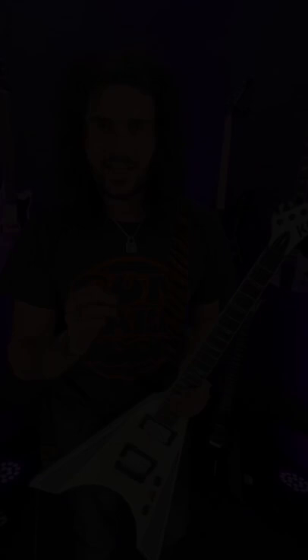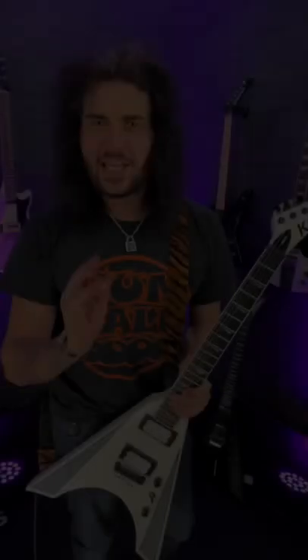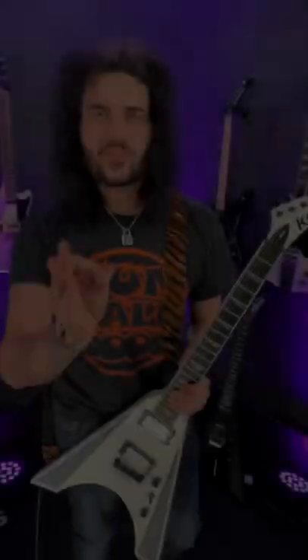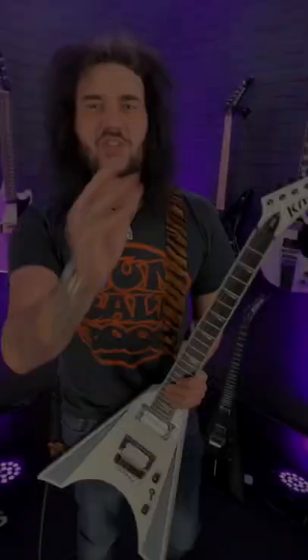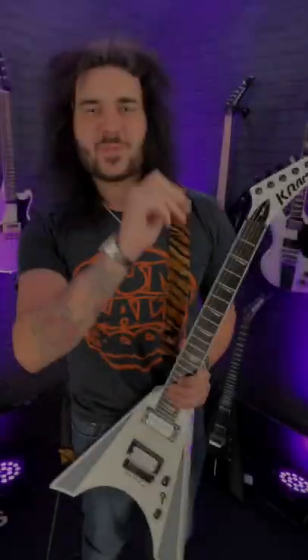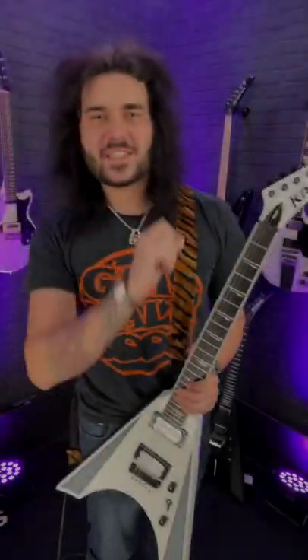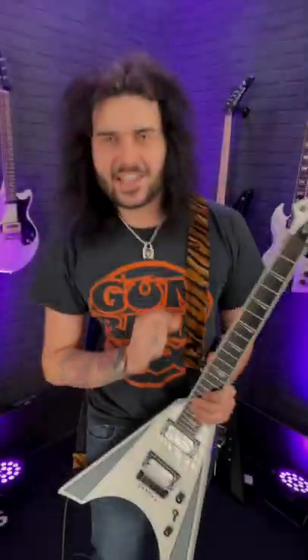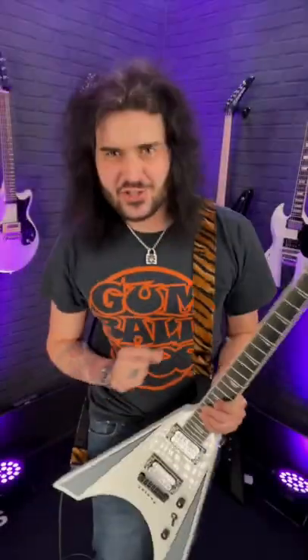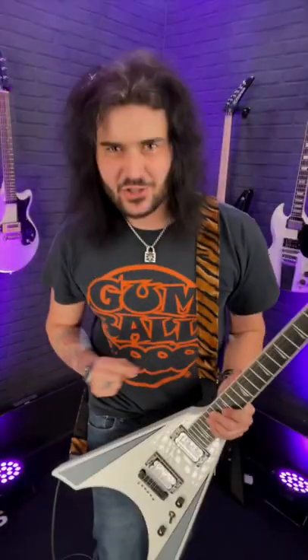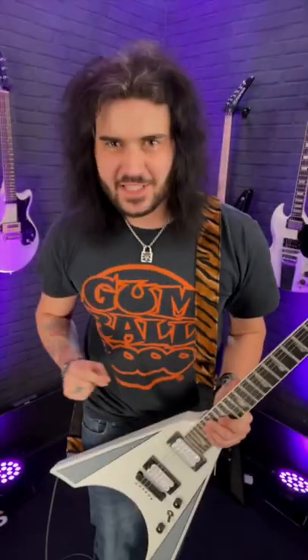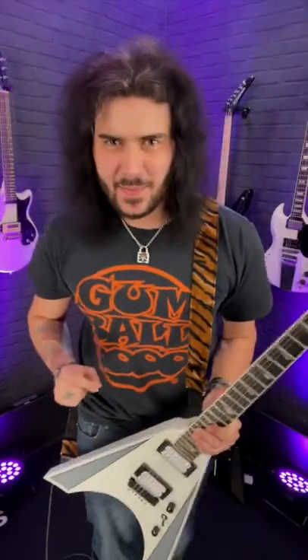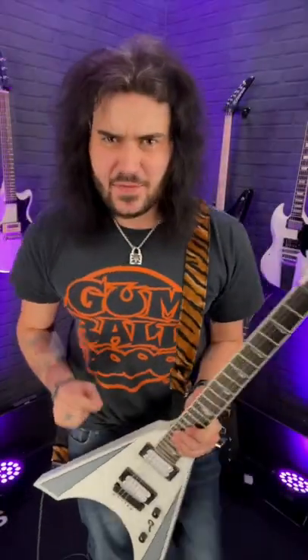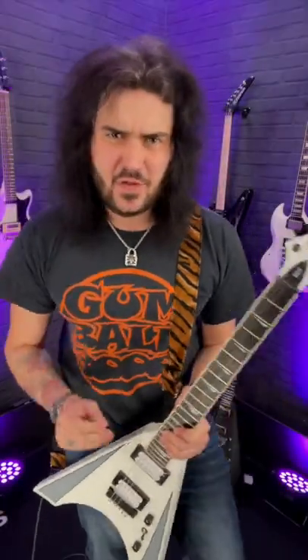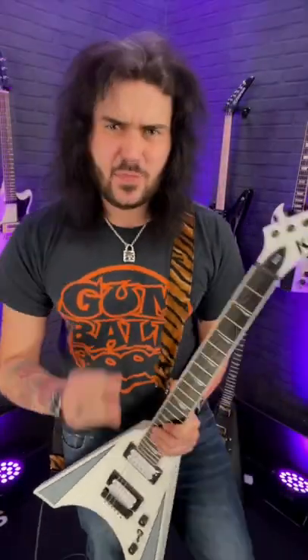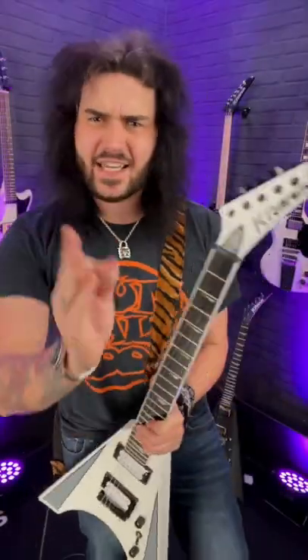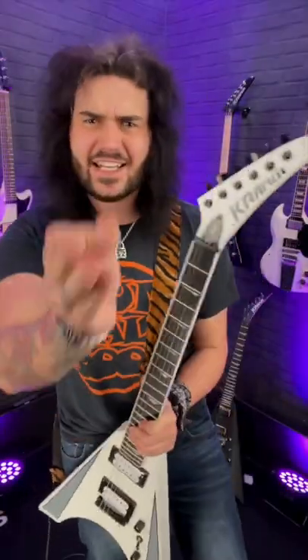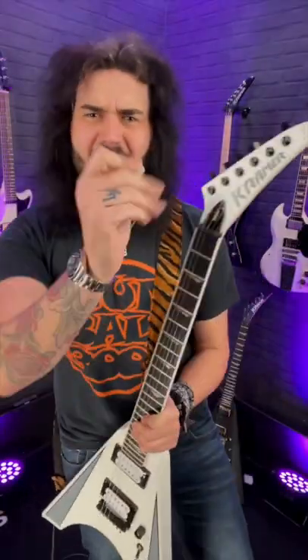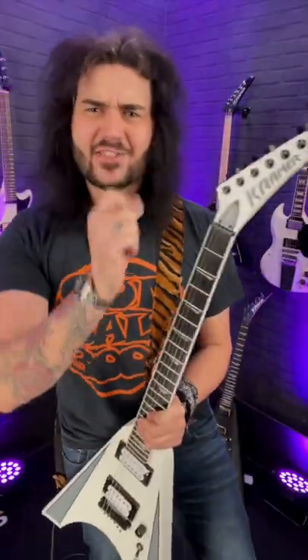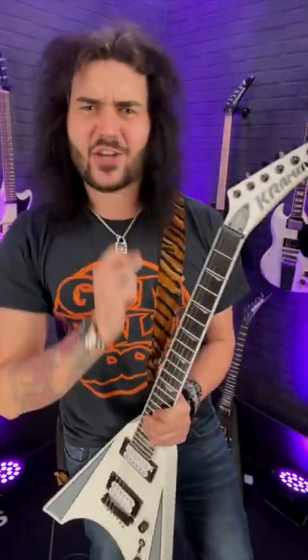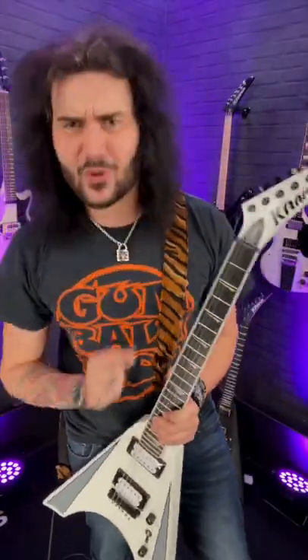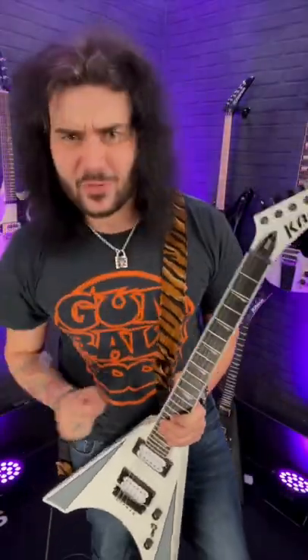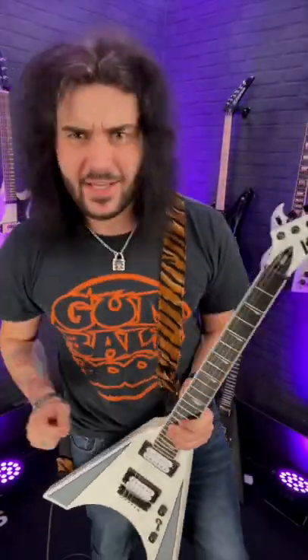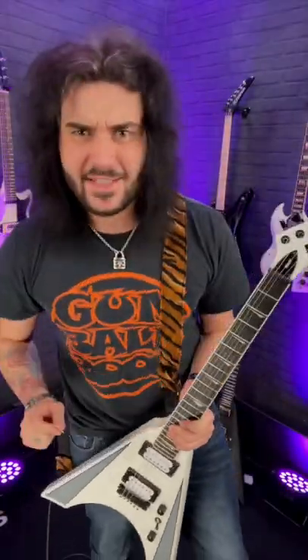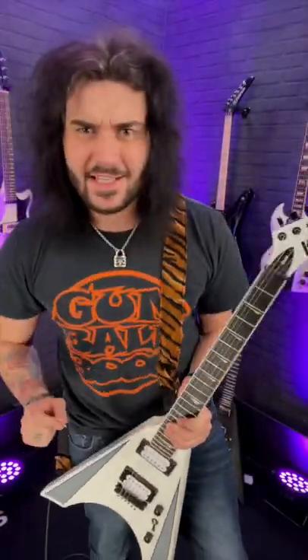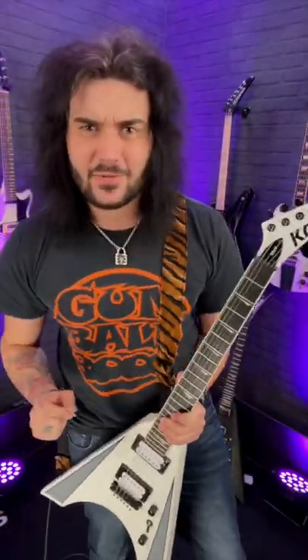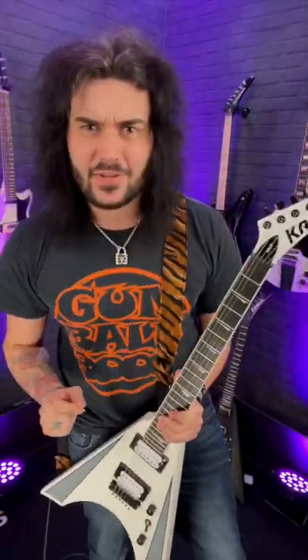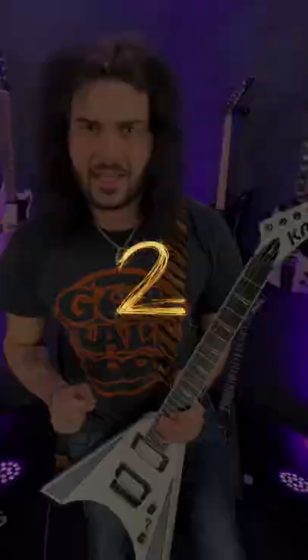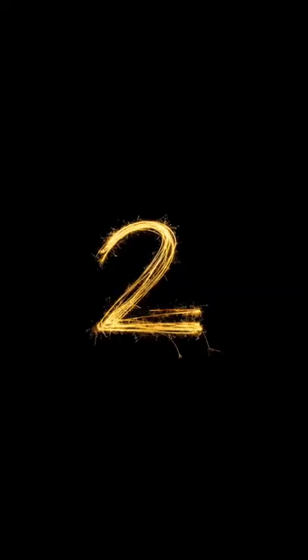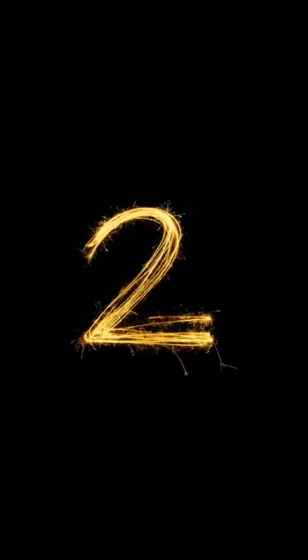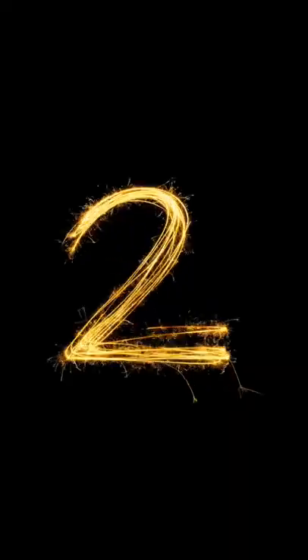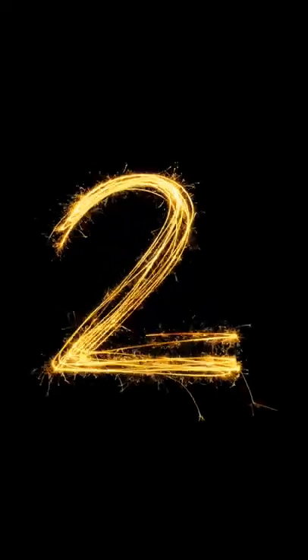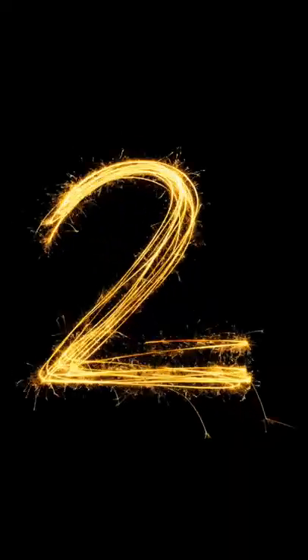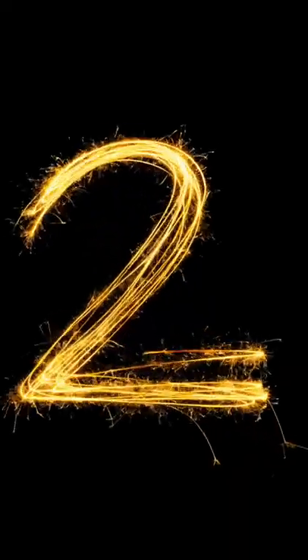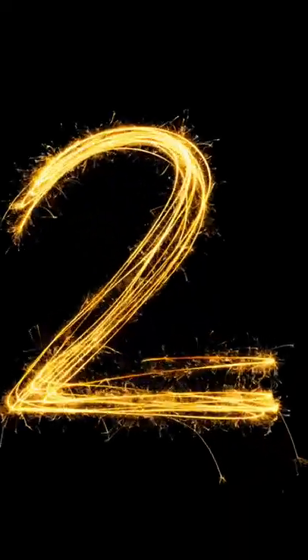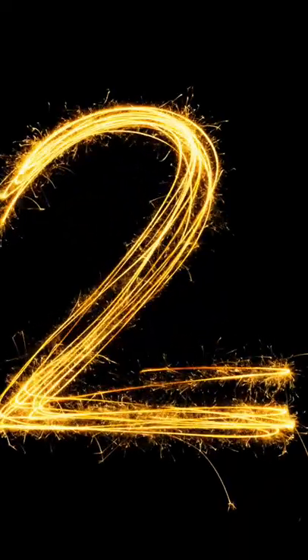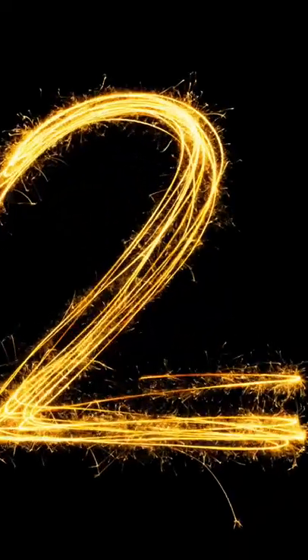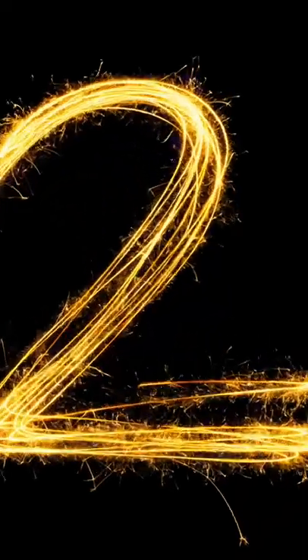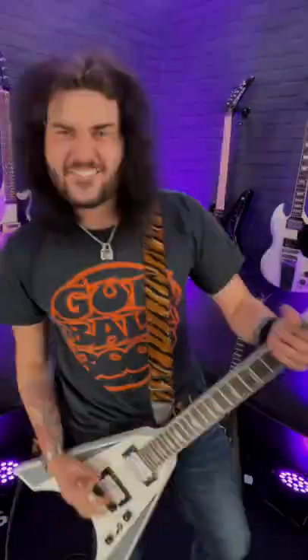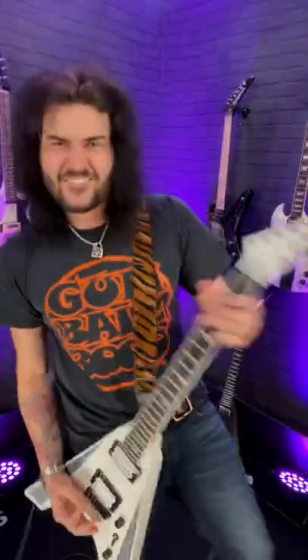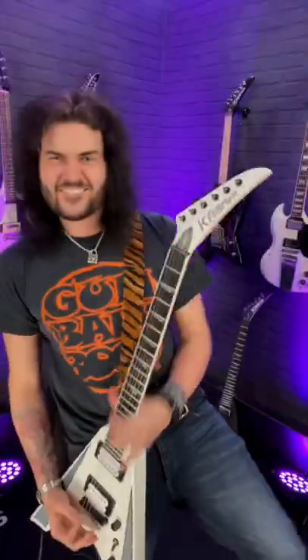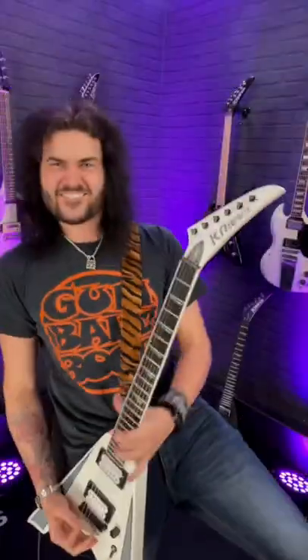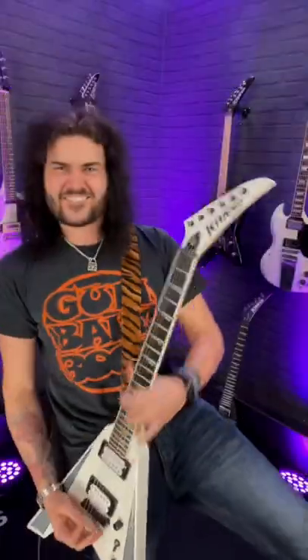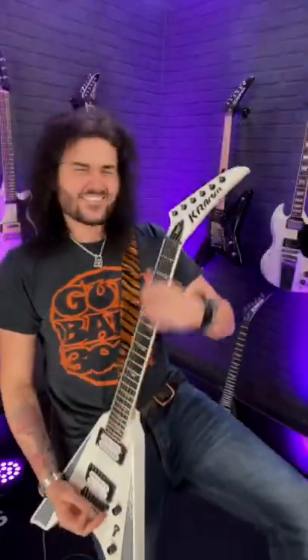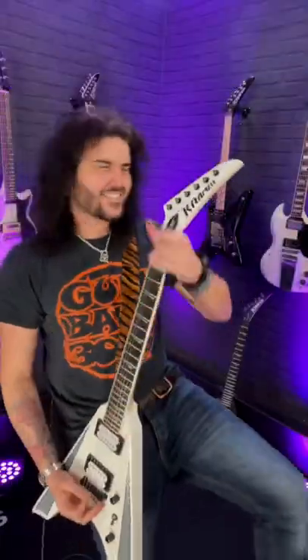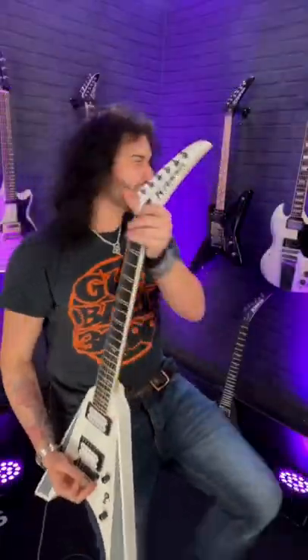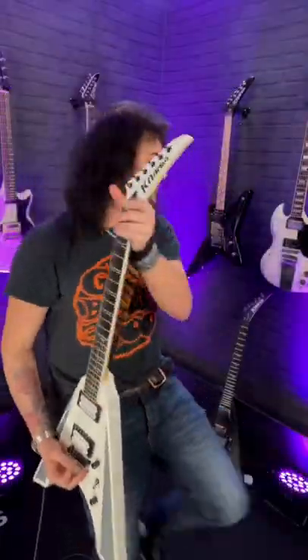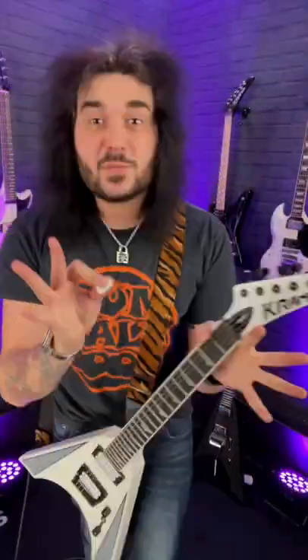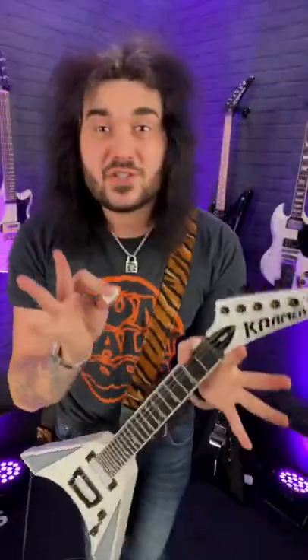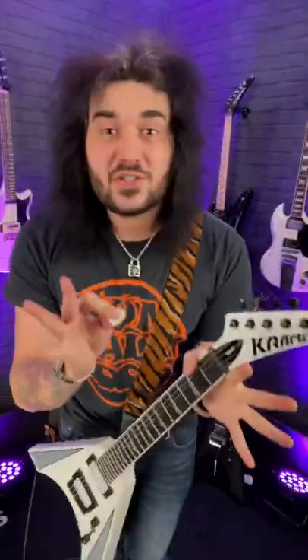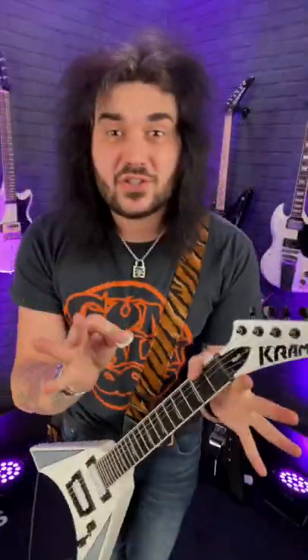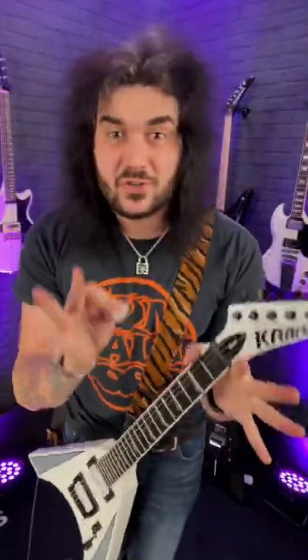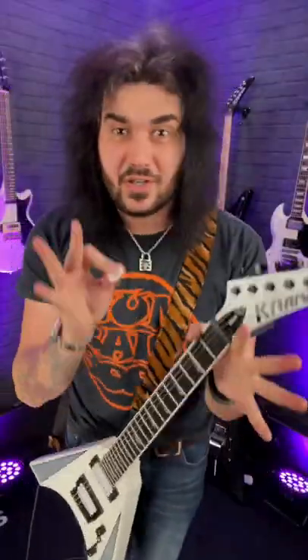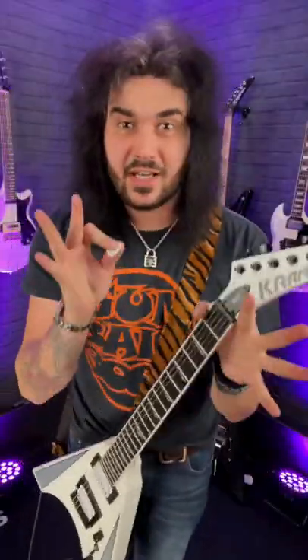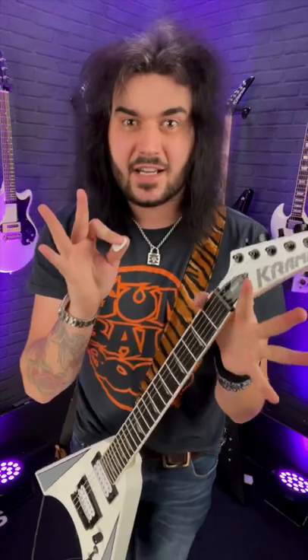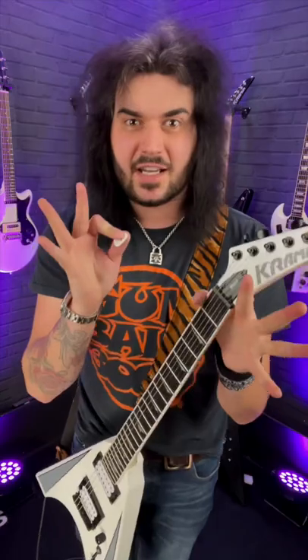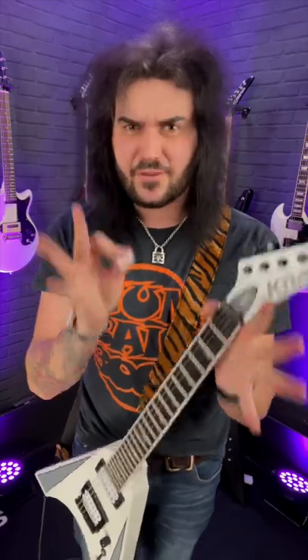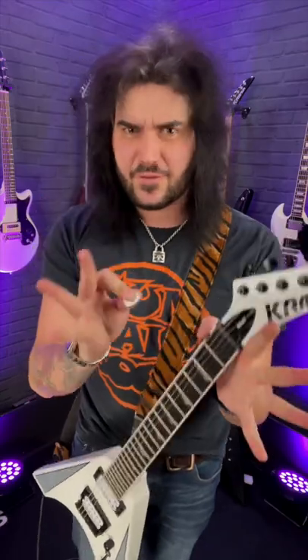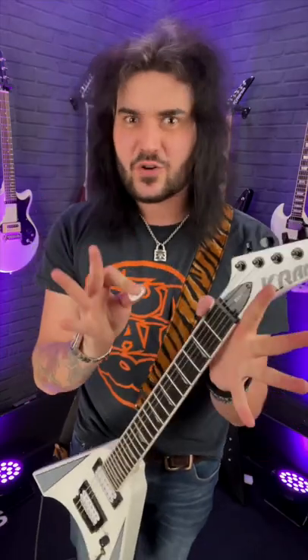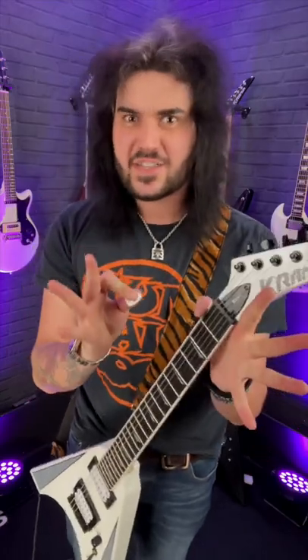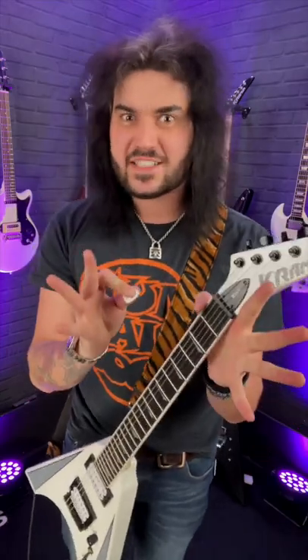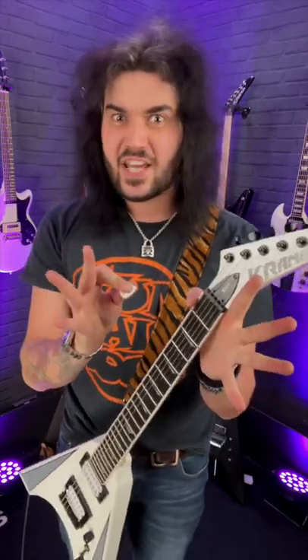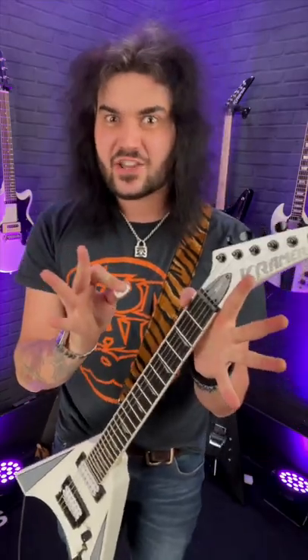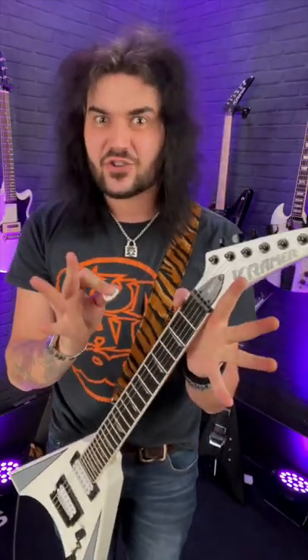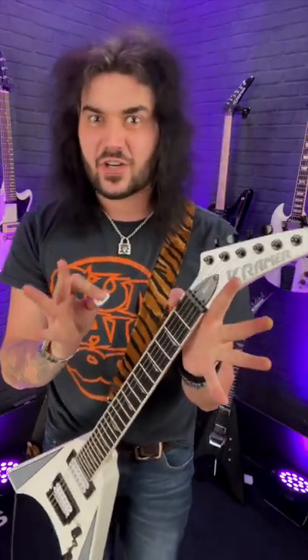Here are some essential tips for beginning guitar players out there. This is part two. Tip number two: avoid the death grip.